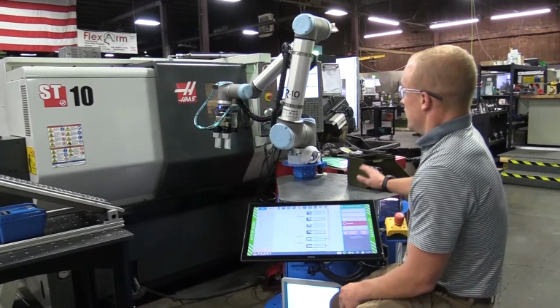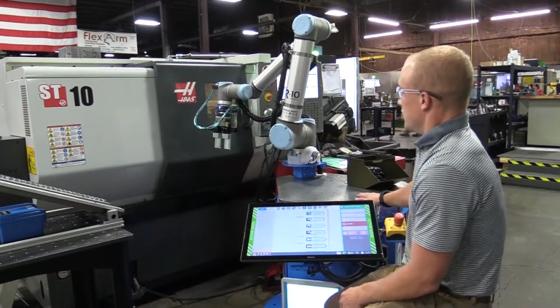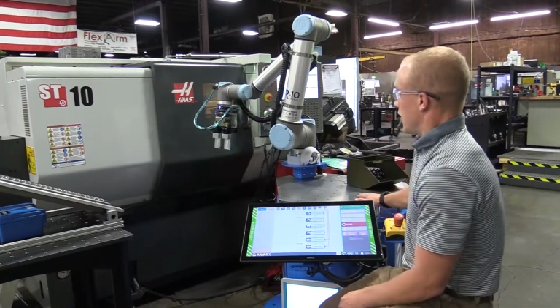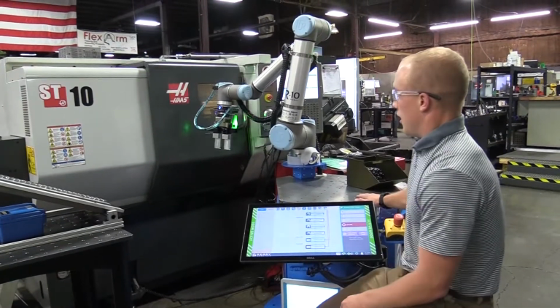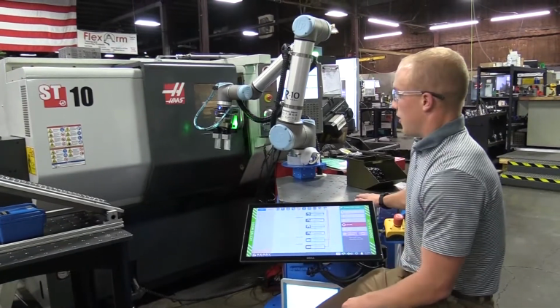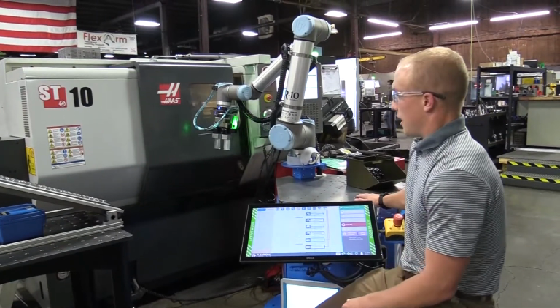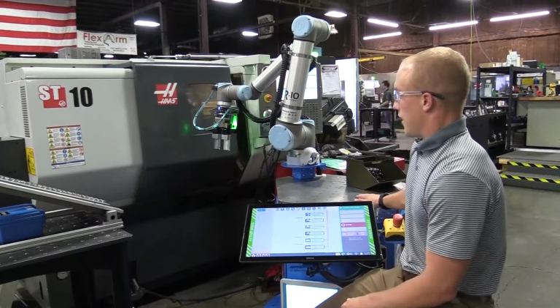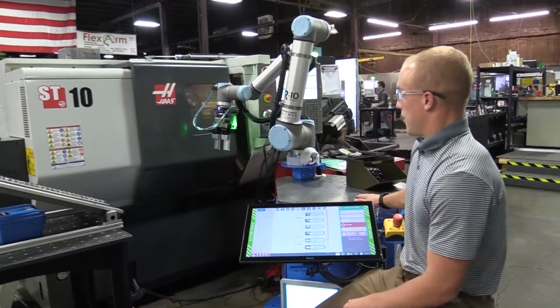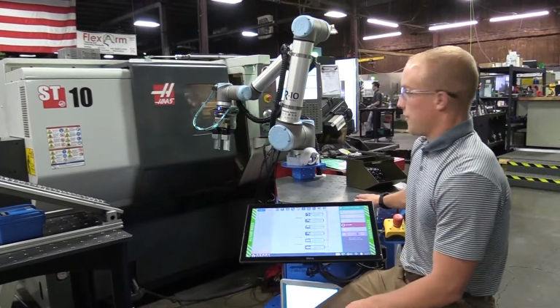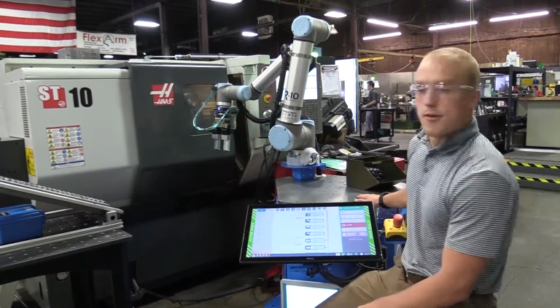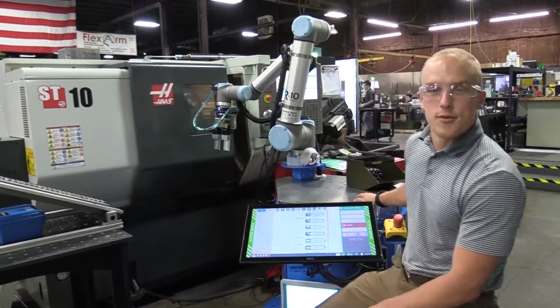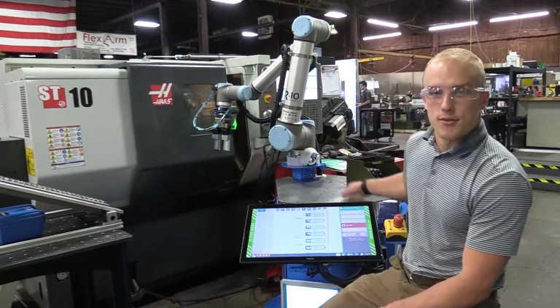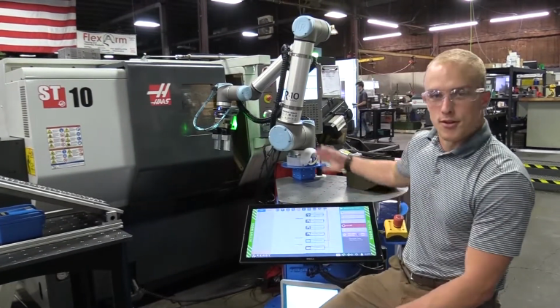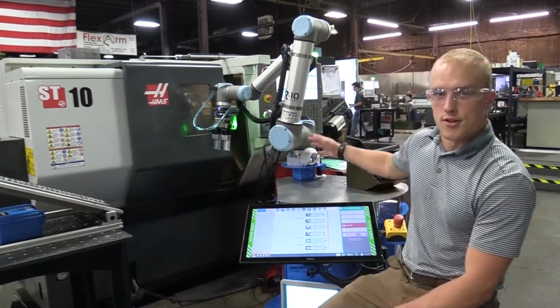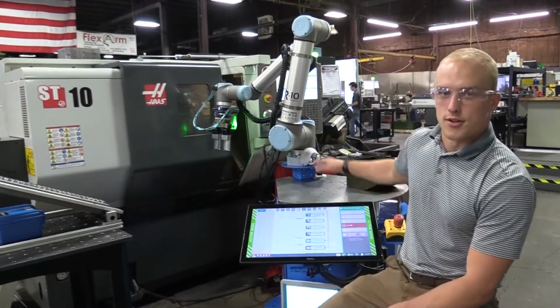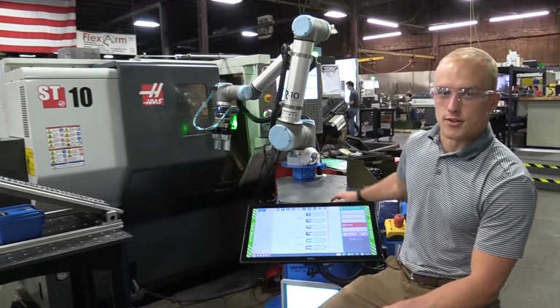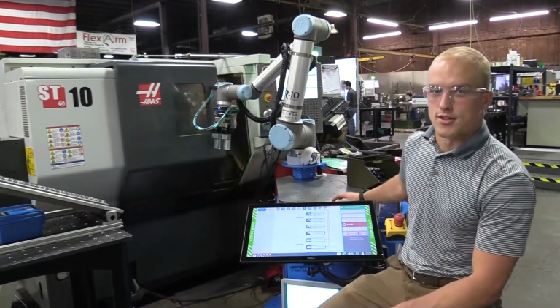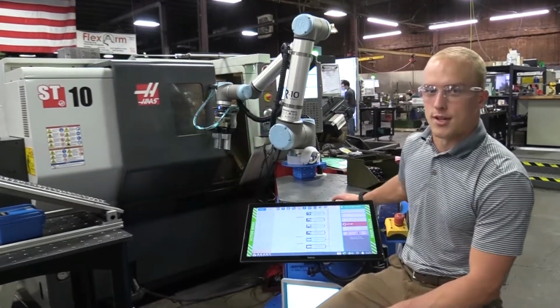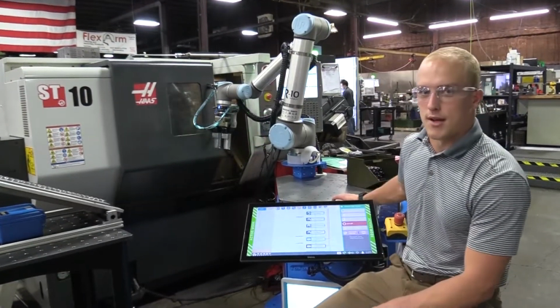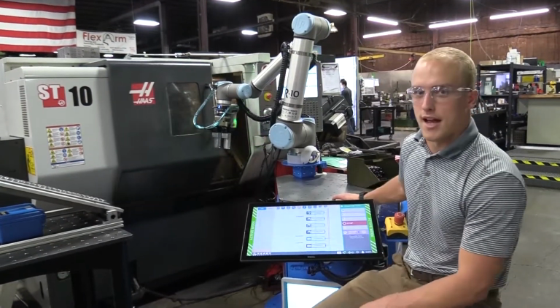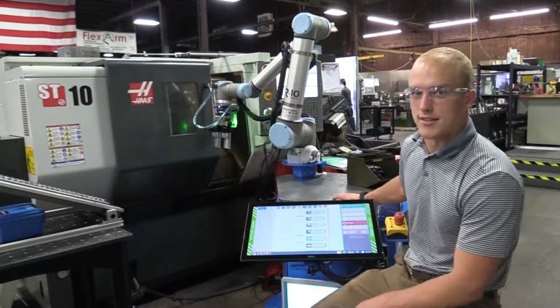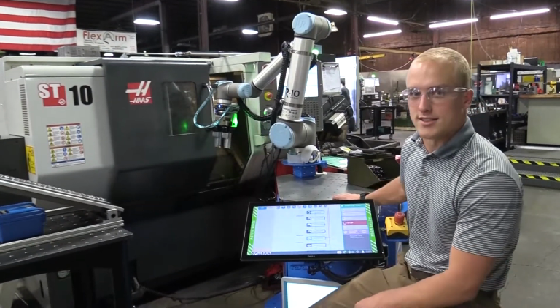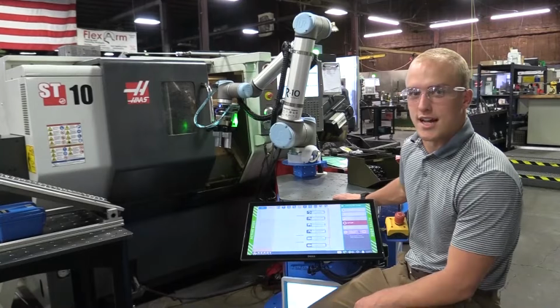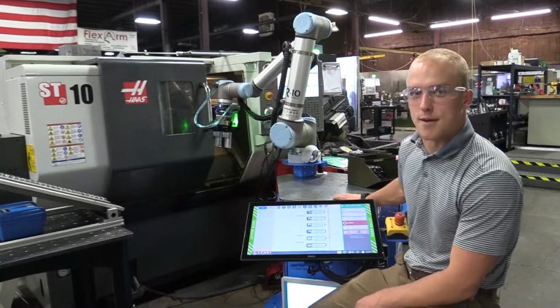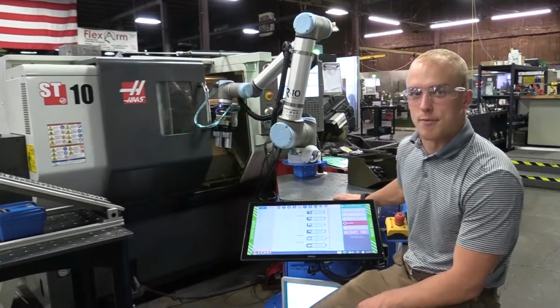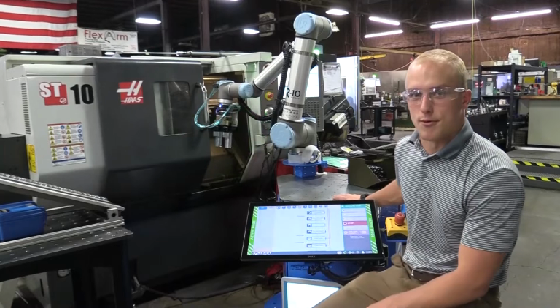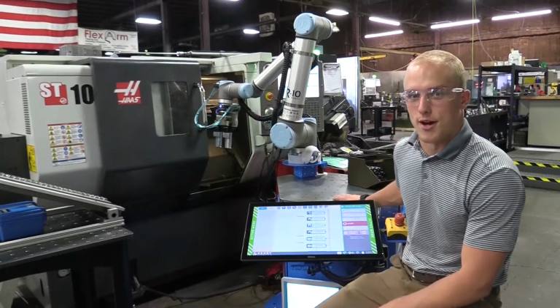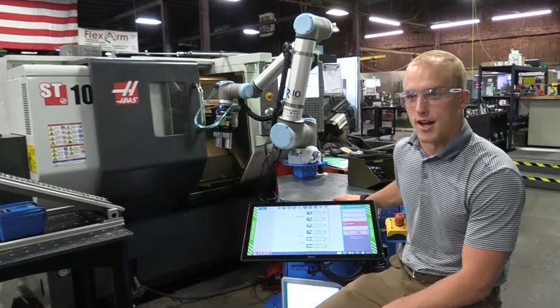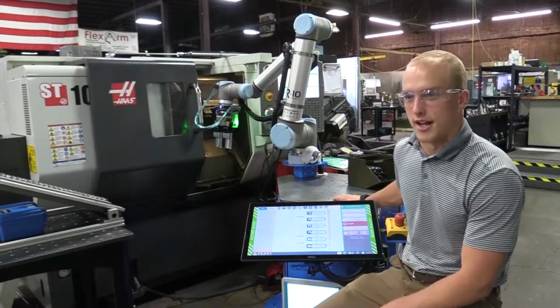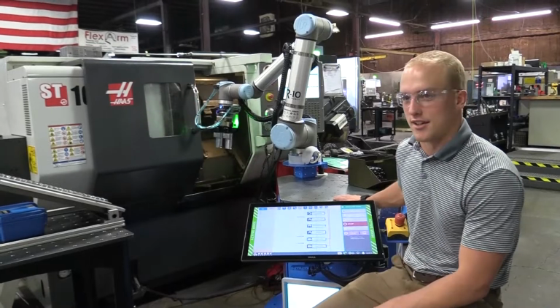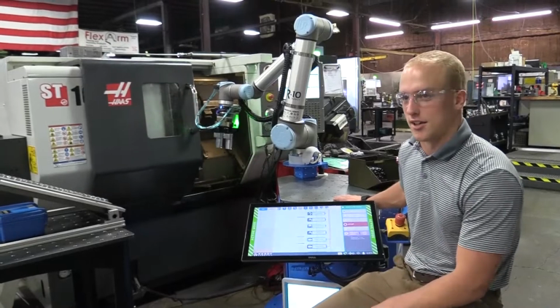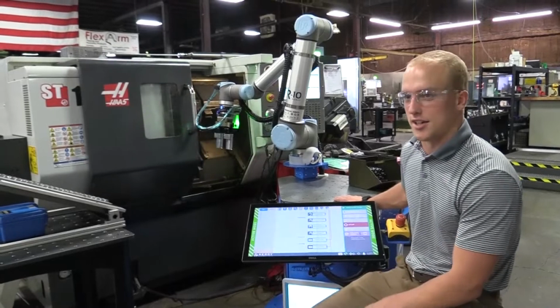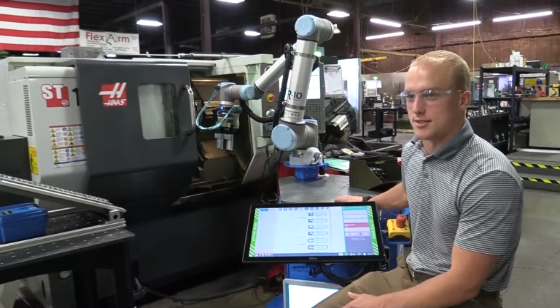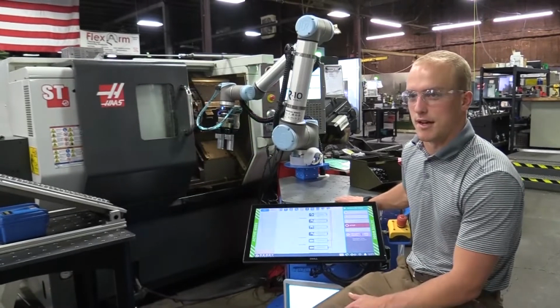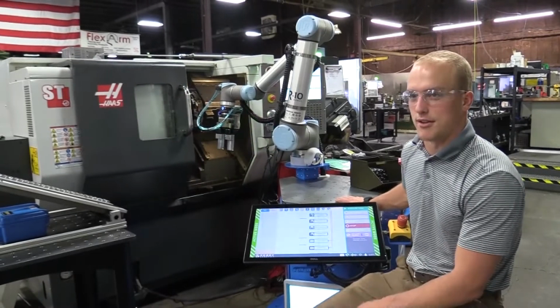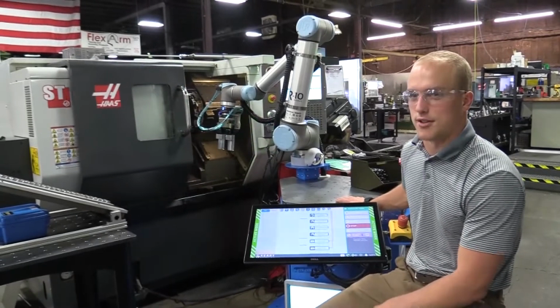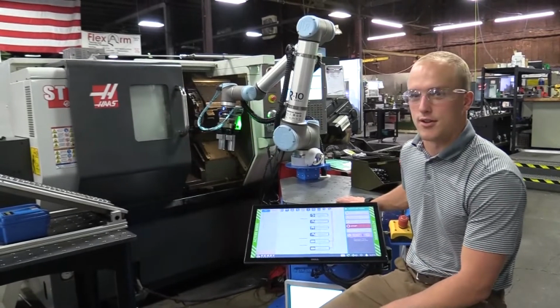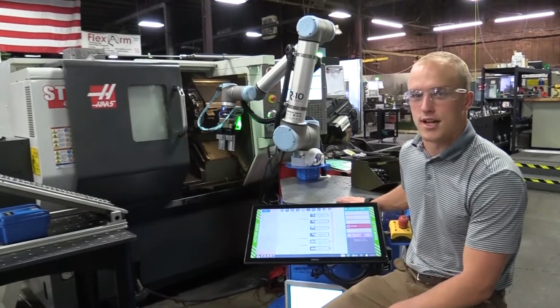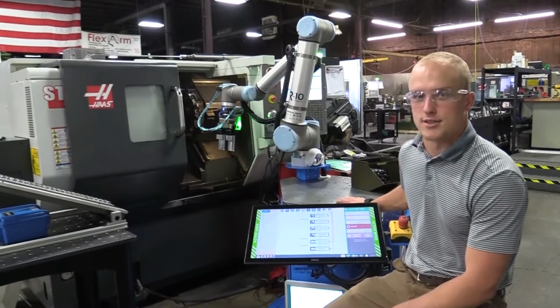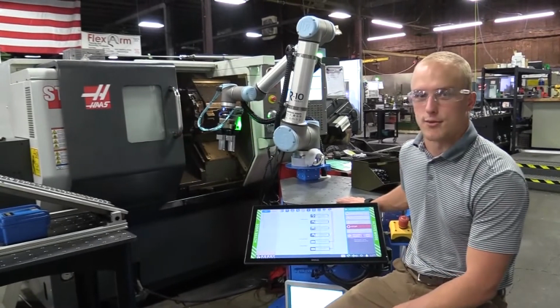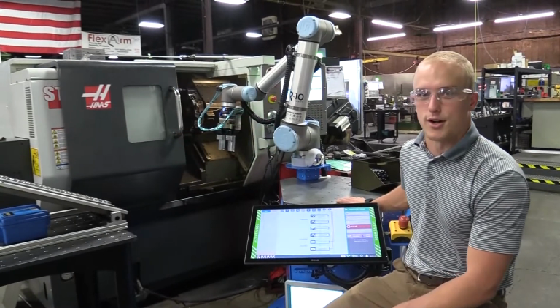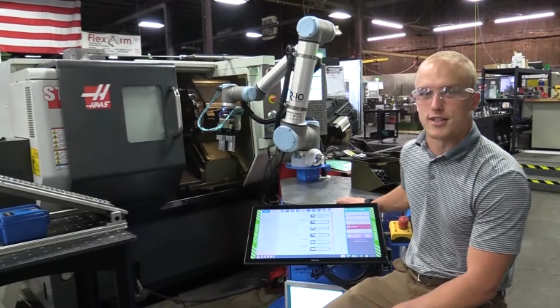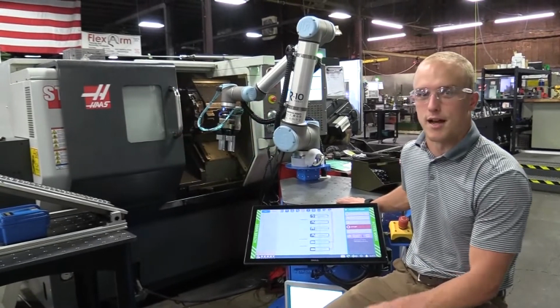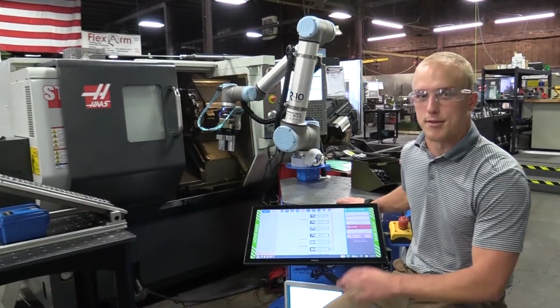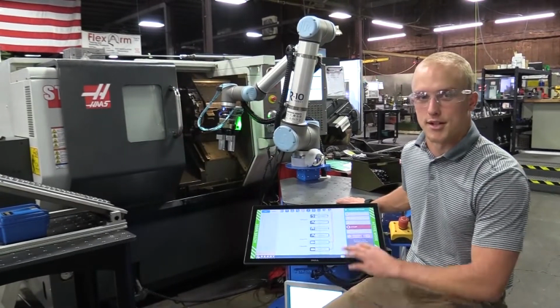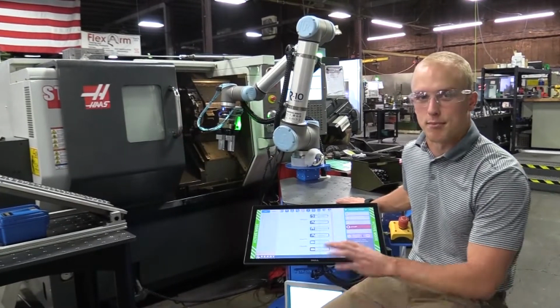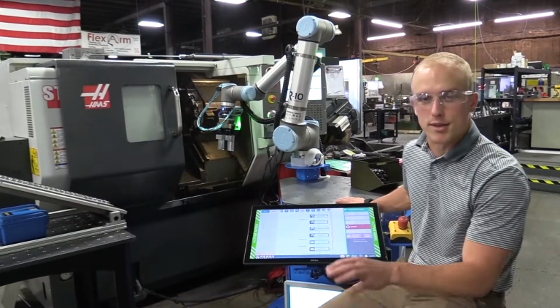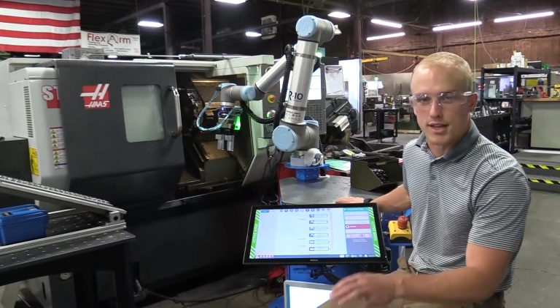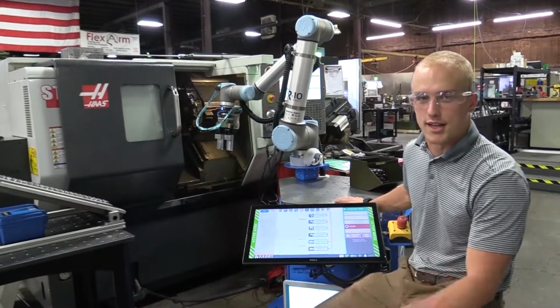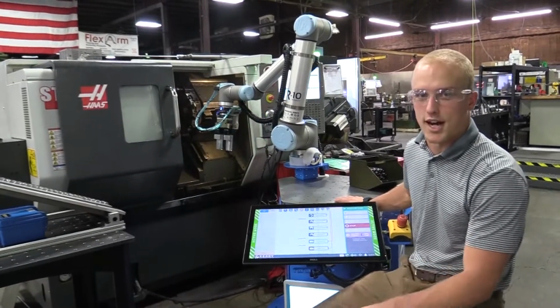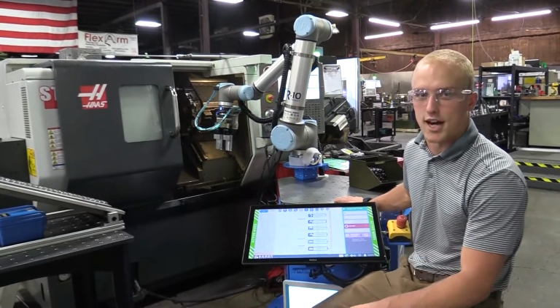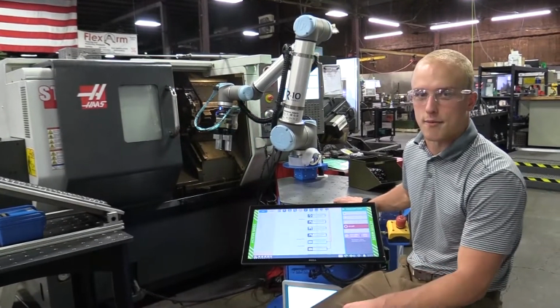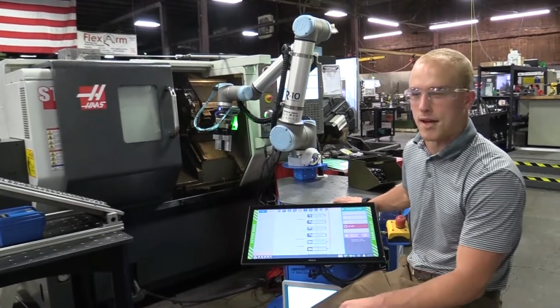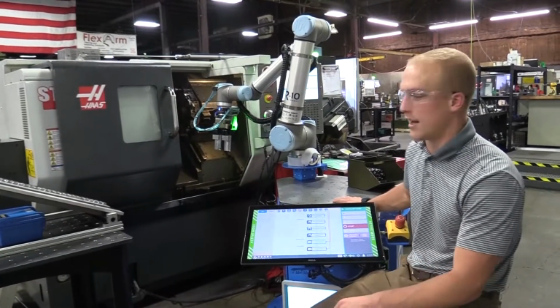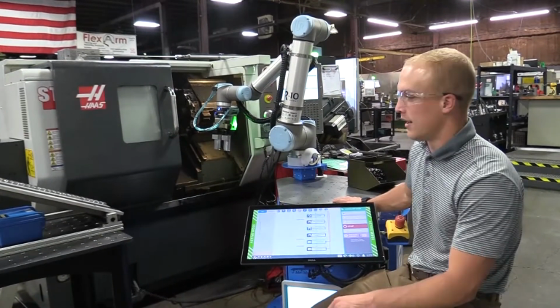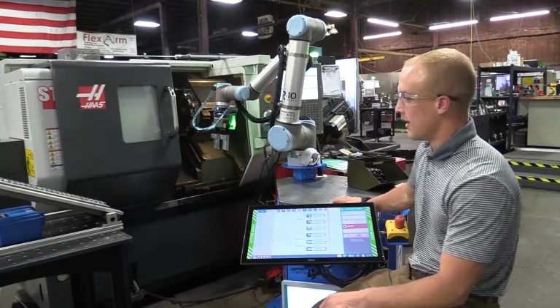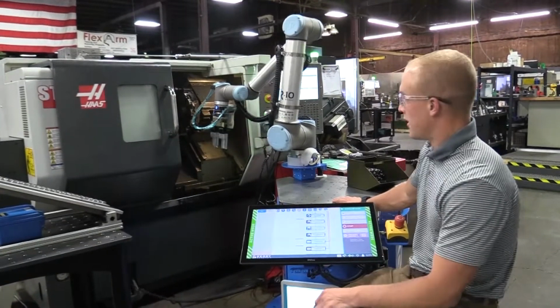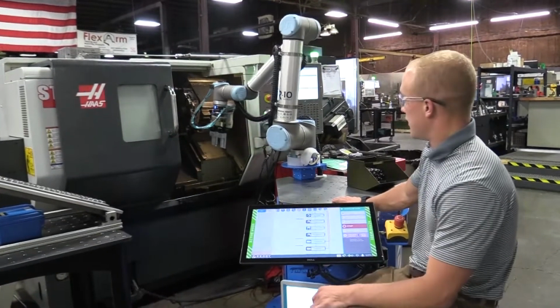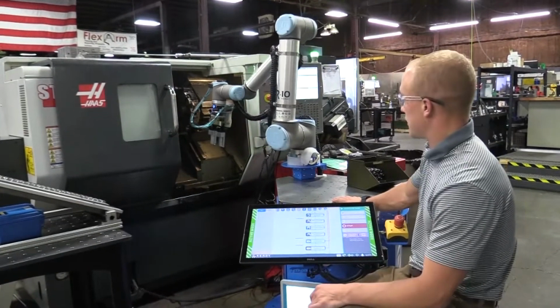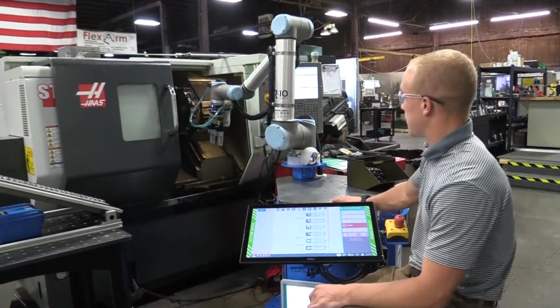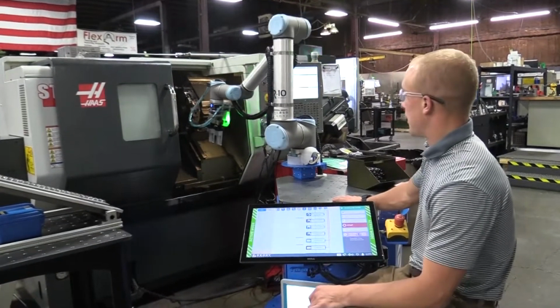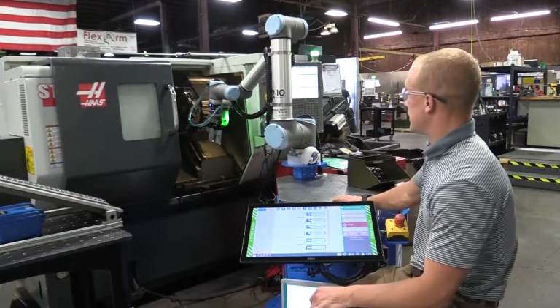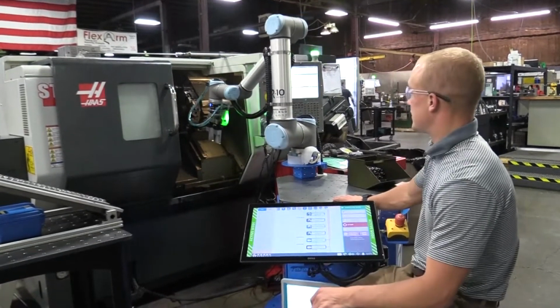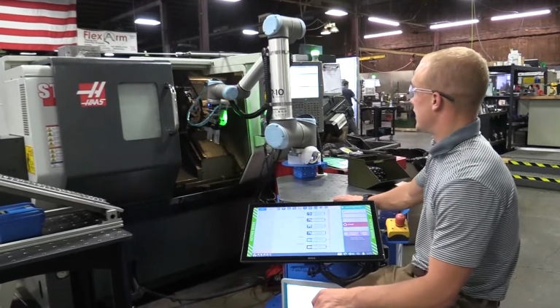Here you'll see we have it set up and running. It took us about two days of work time to completely automate this process.